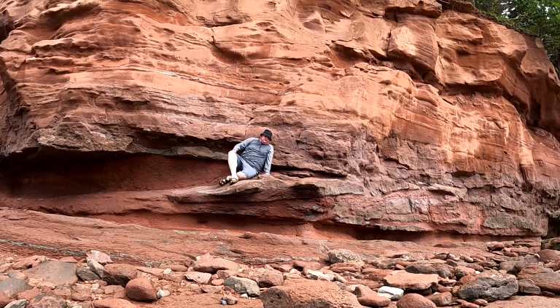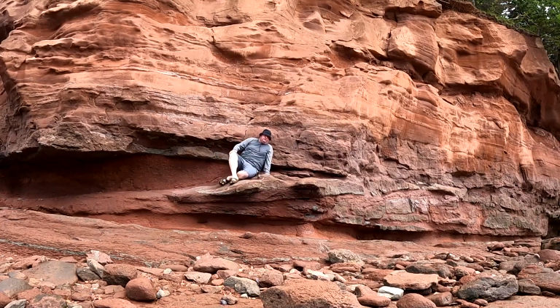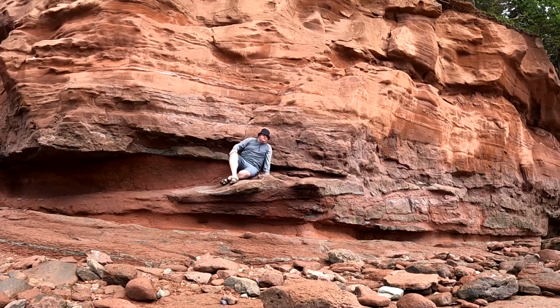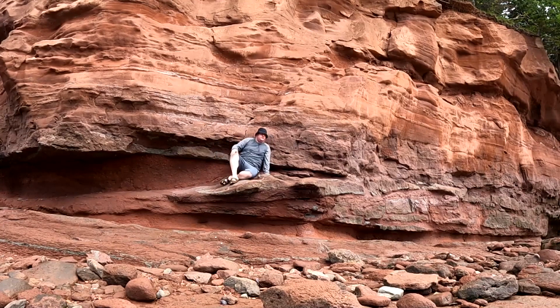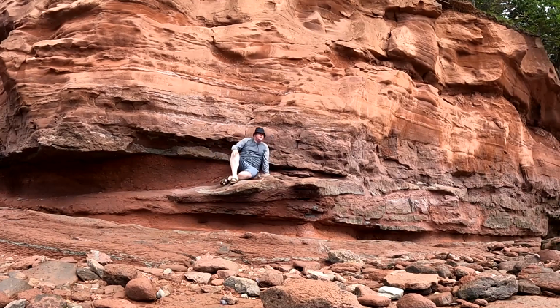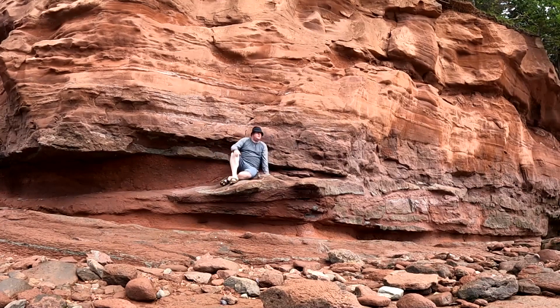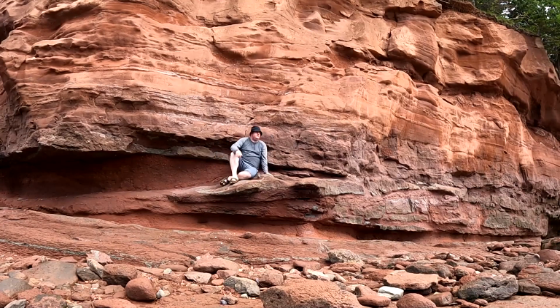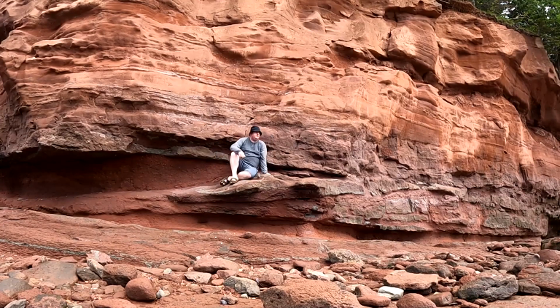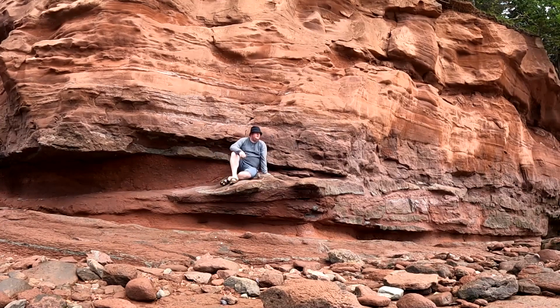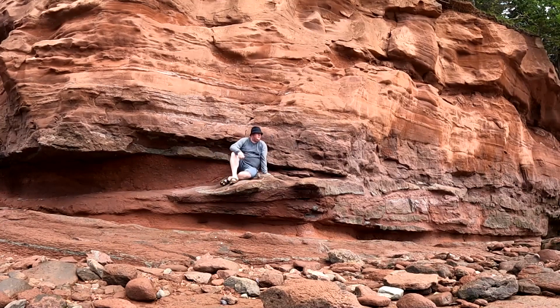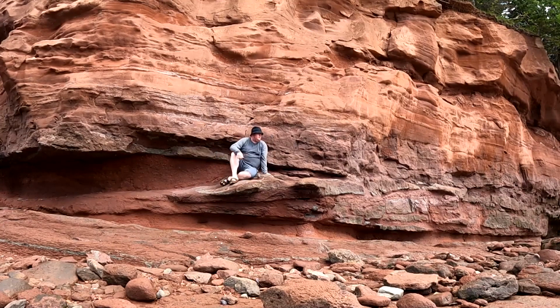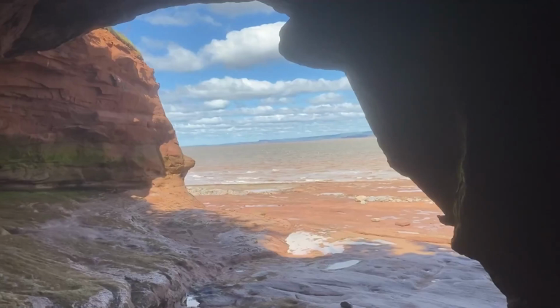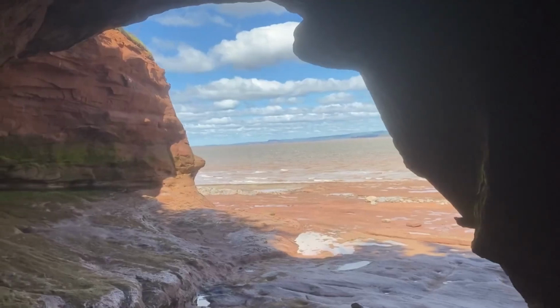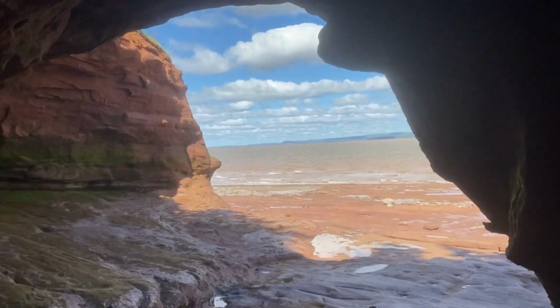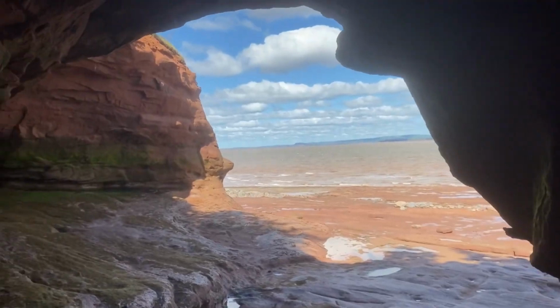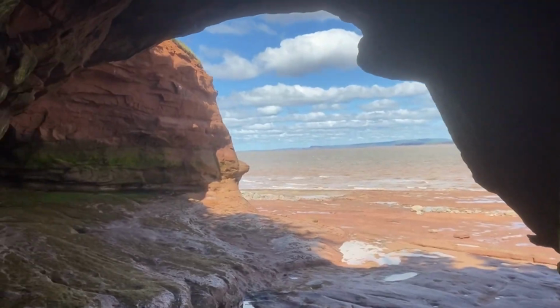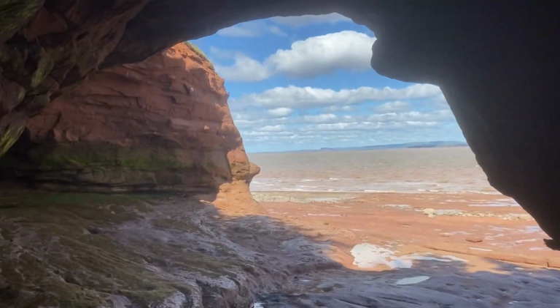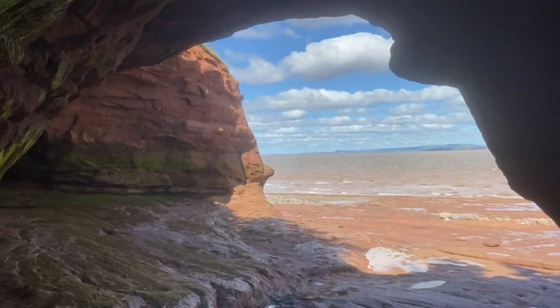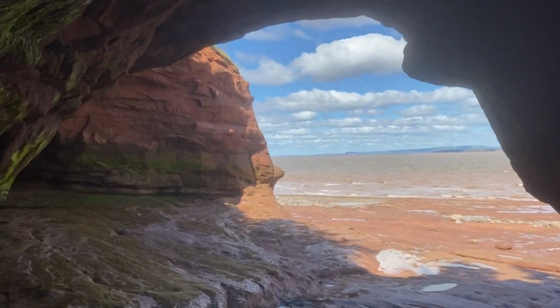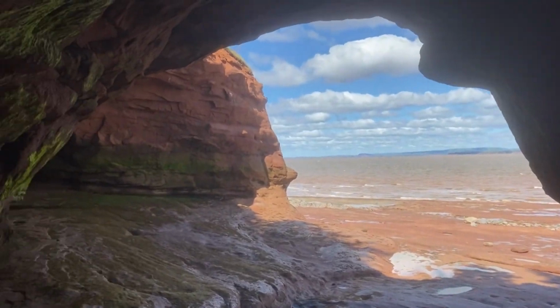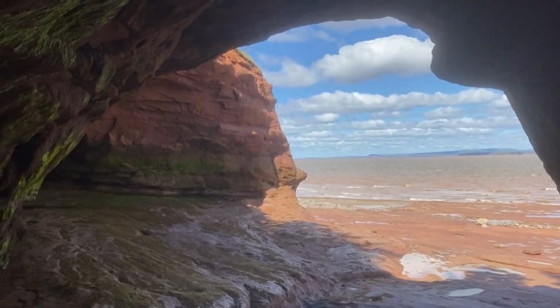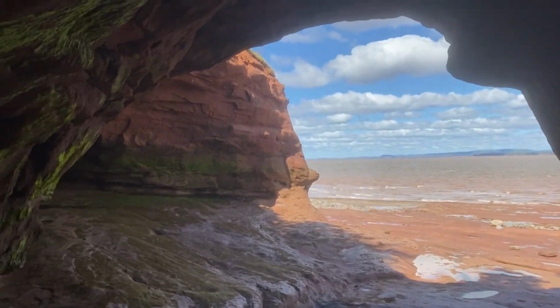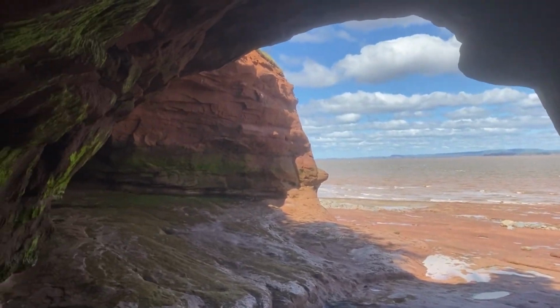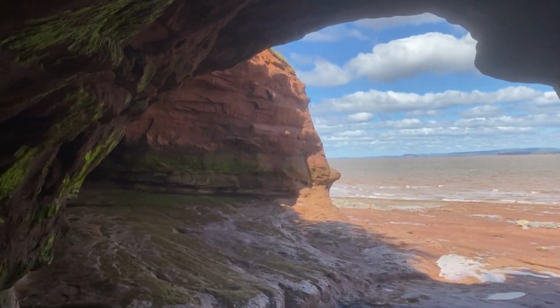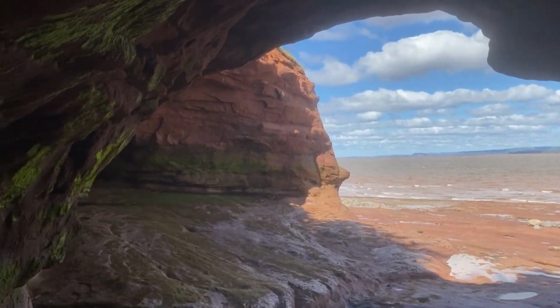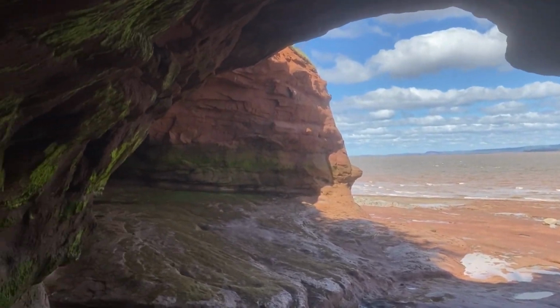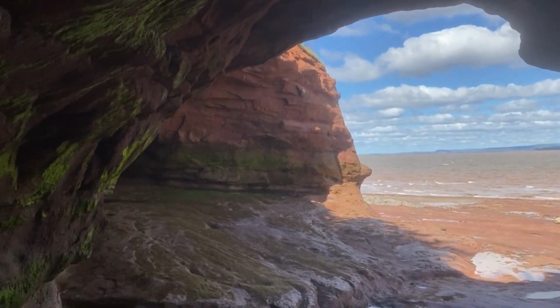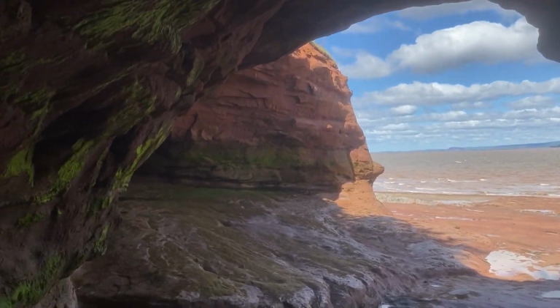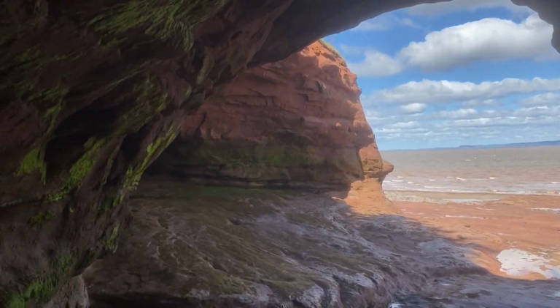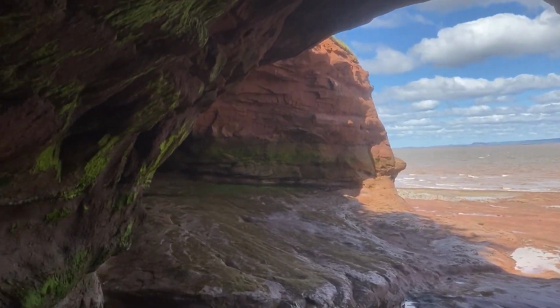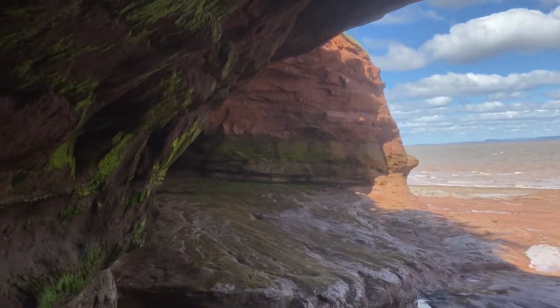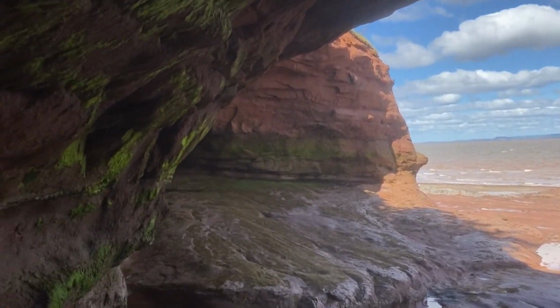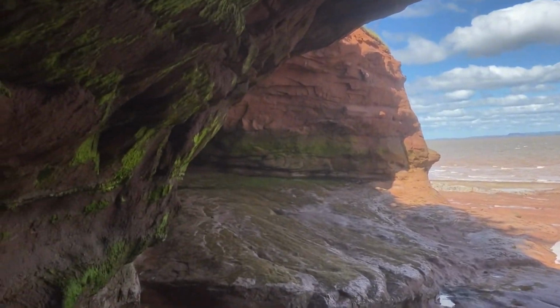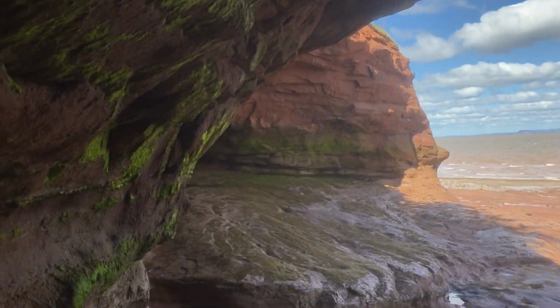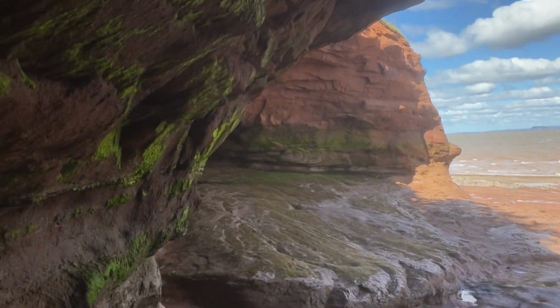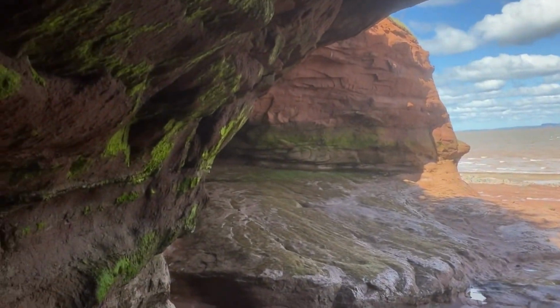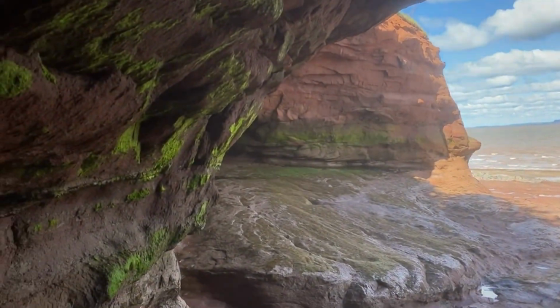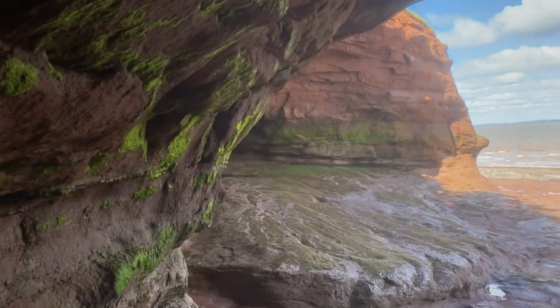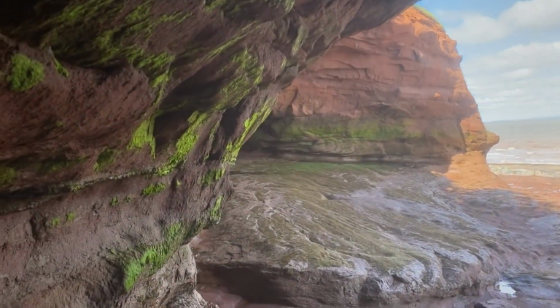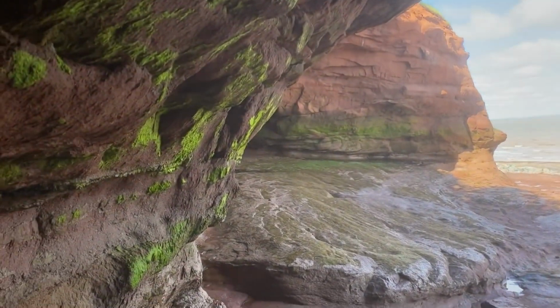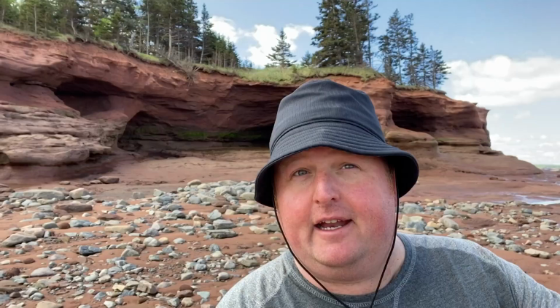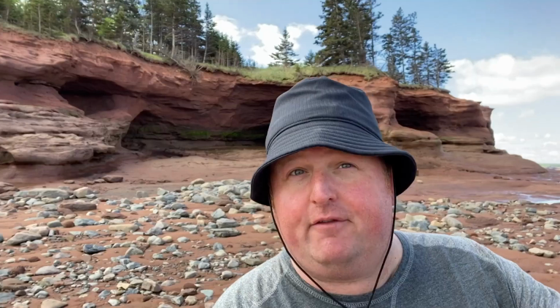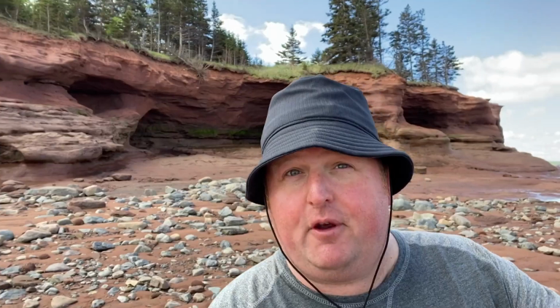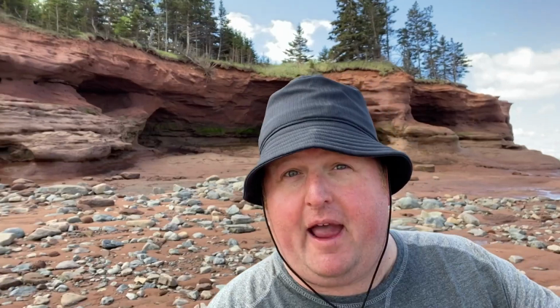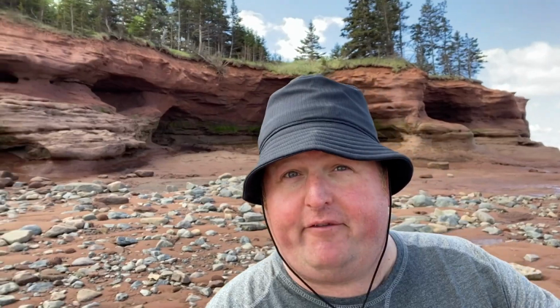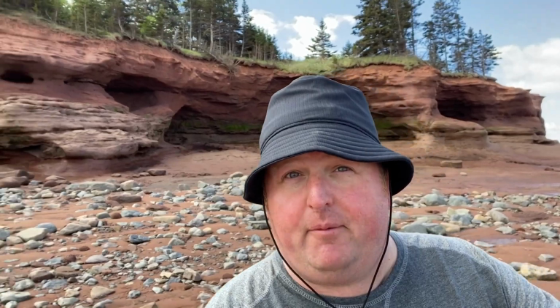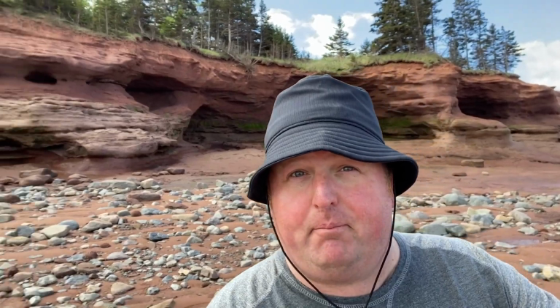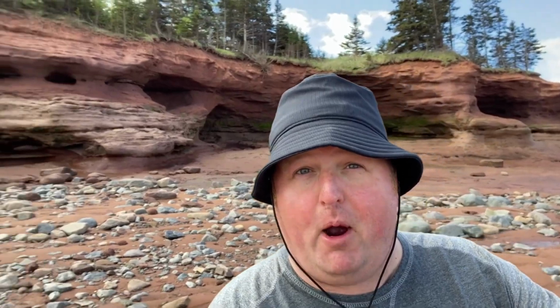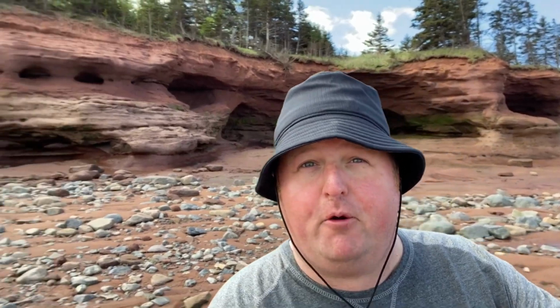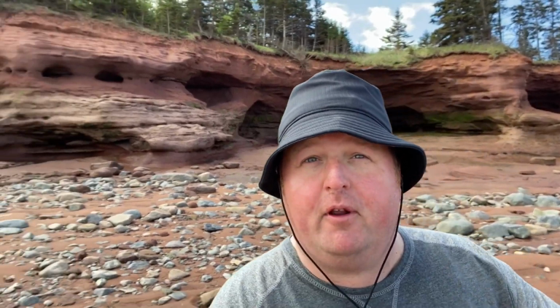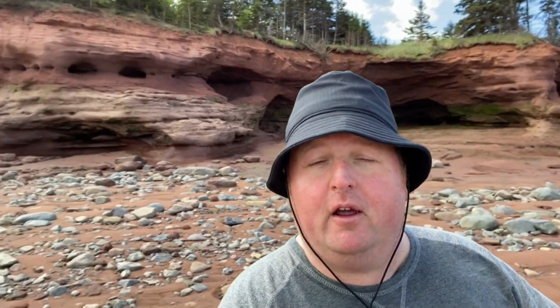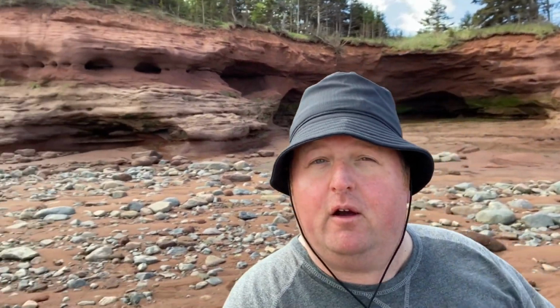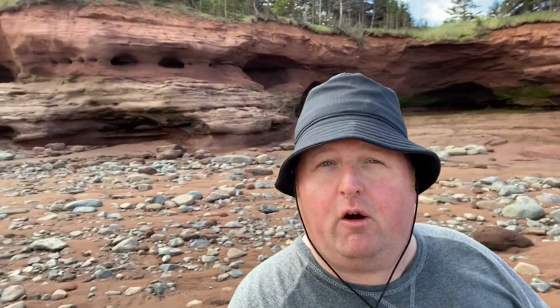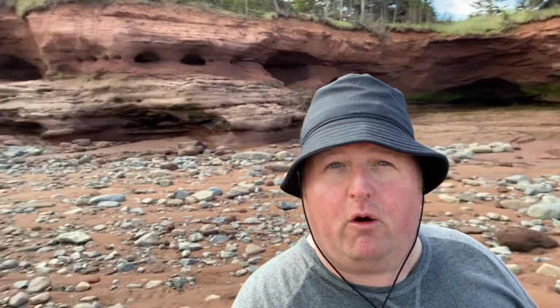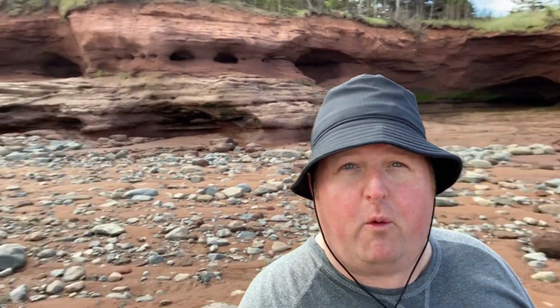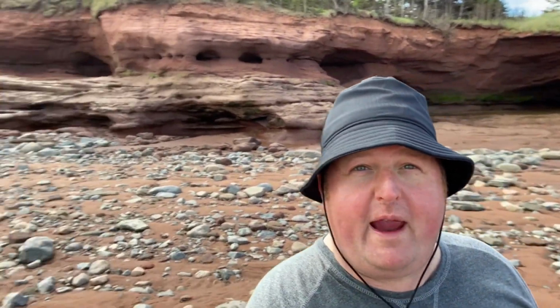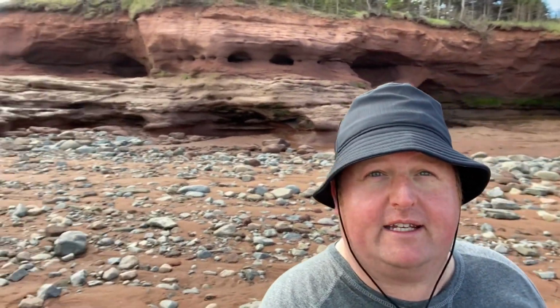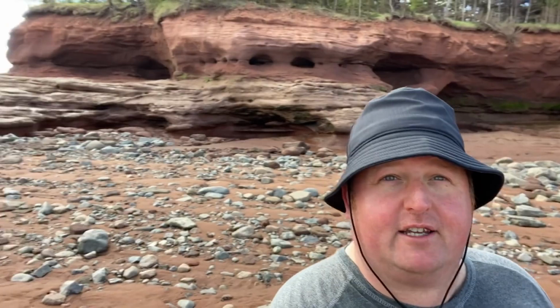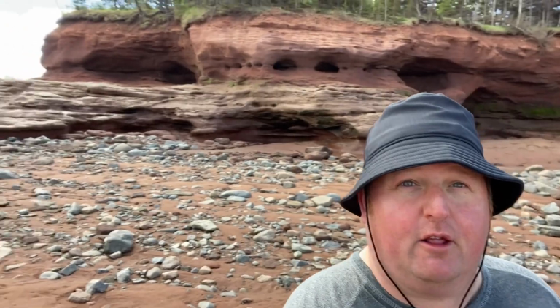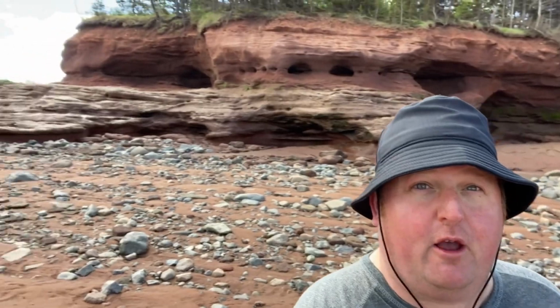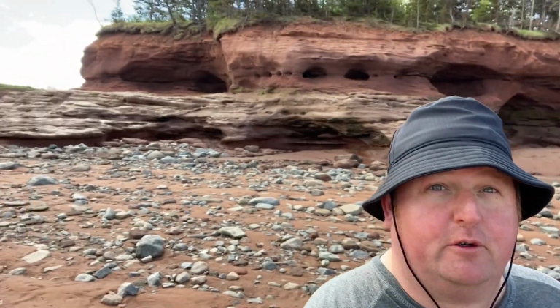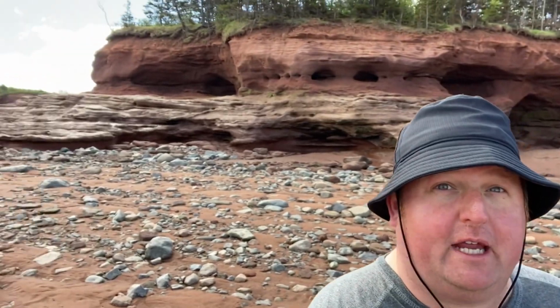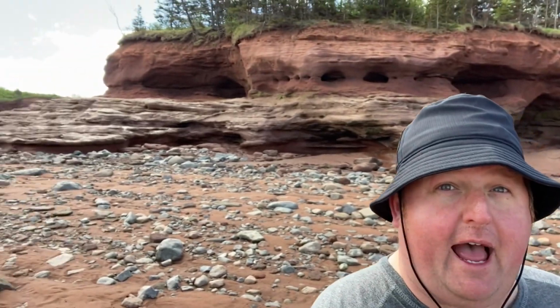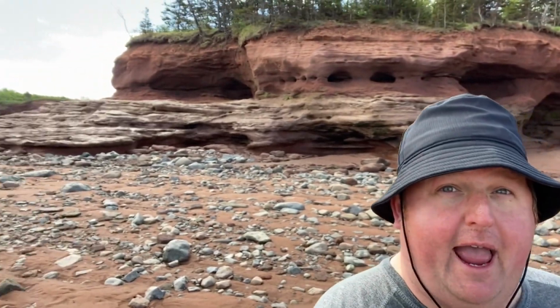Well, I made it out here to the other side of the island. This is the view you can only get if you have a boat or wait till low tide.